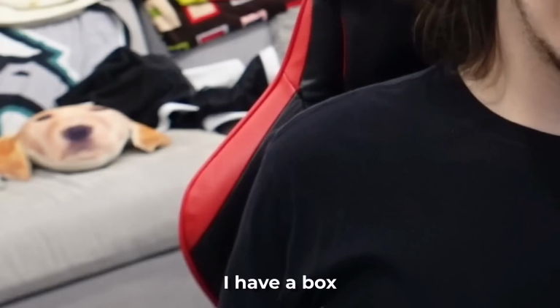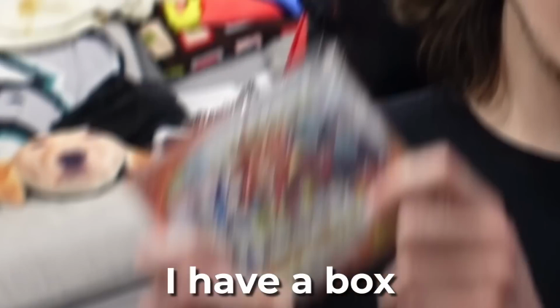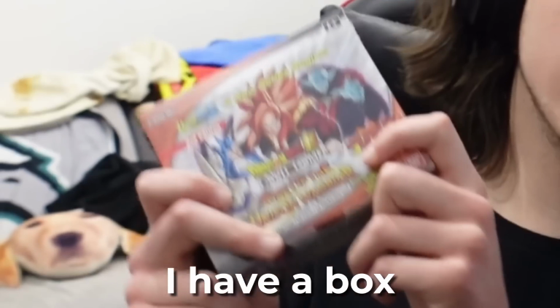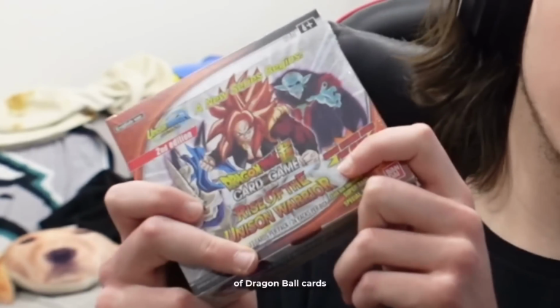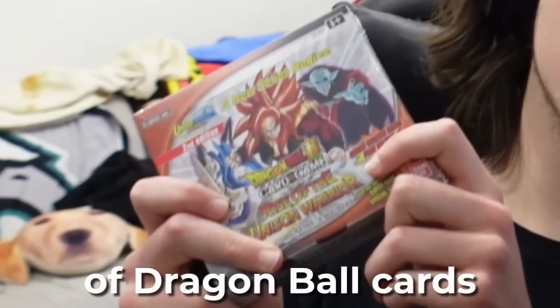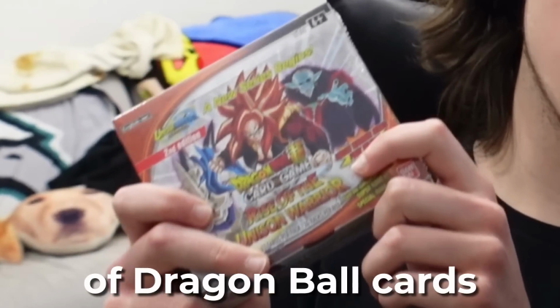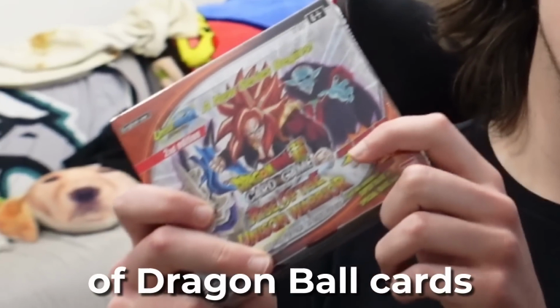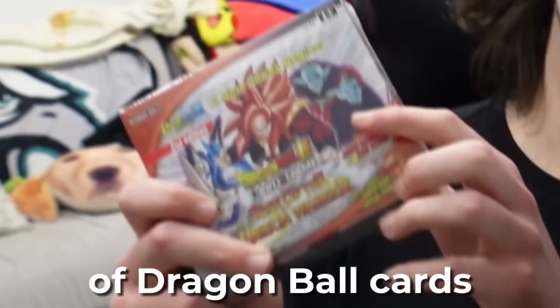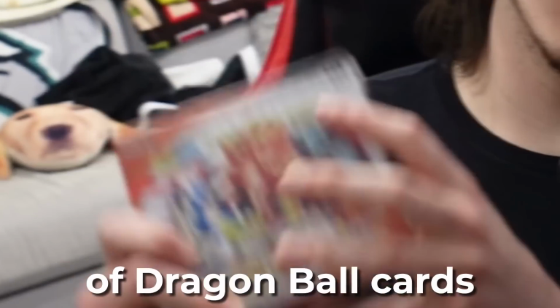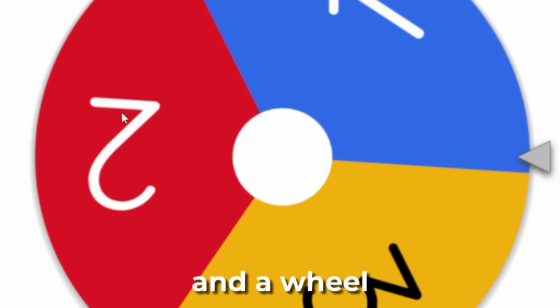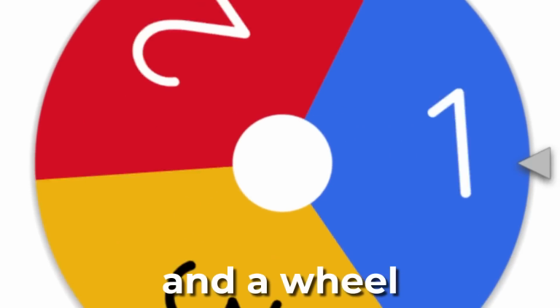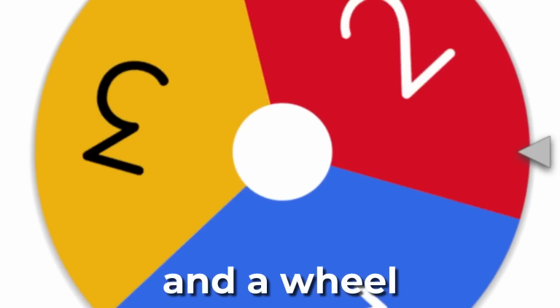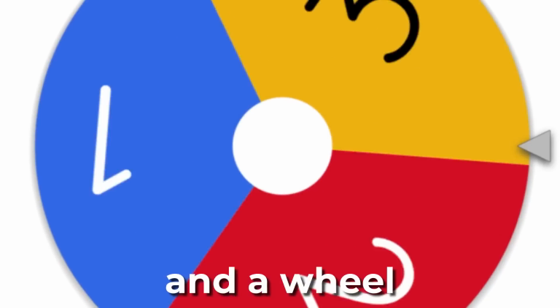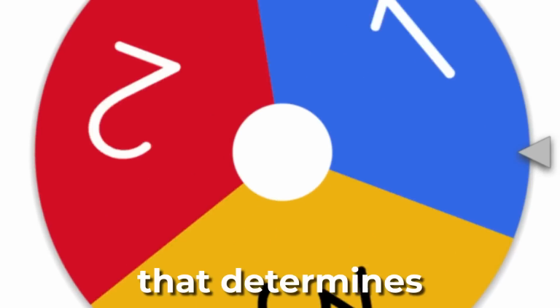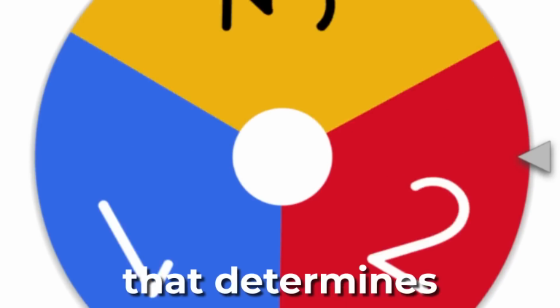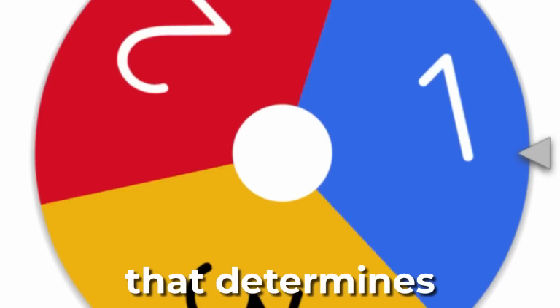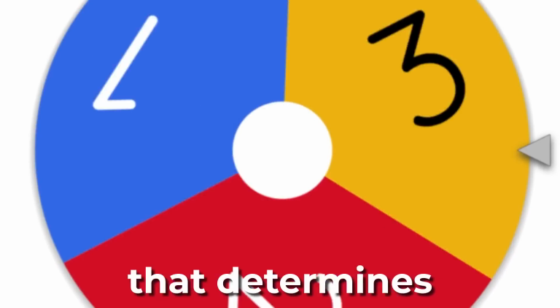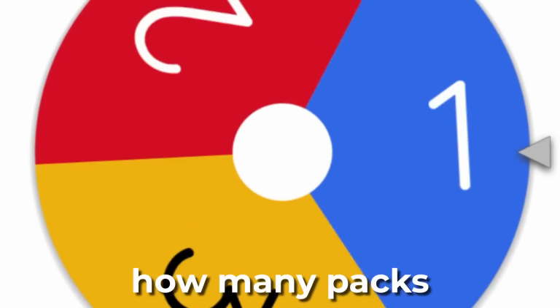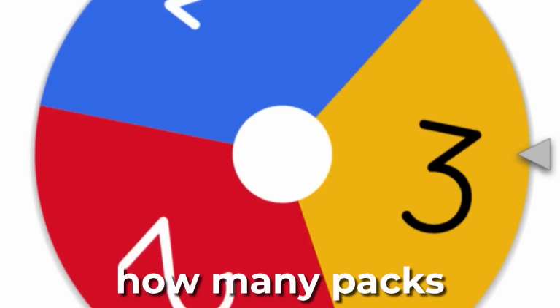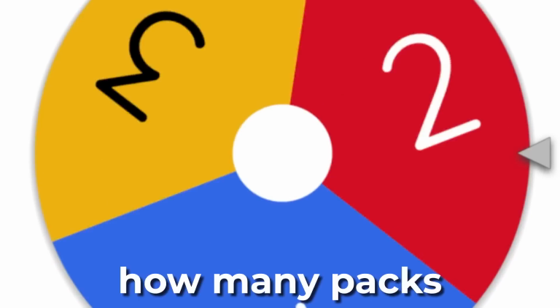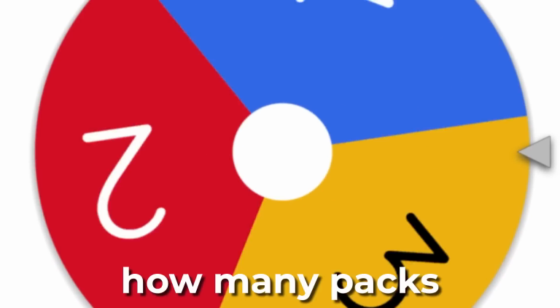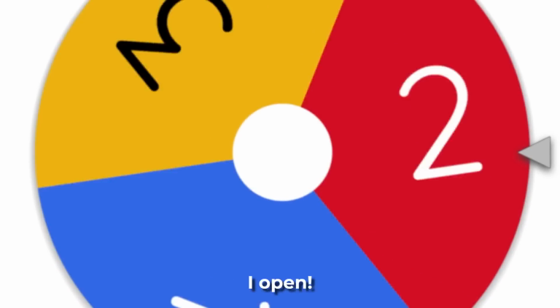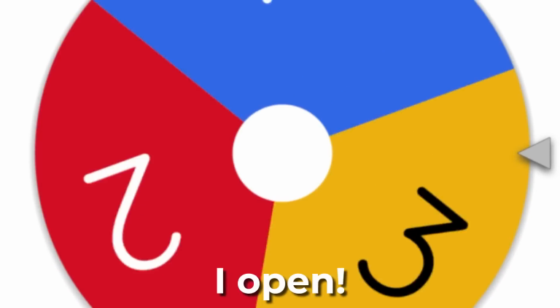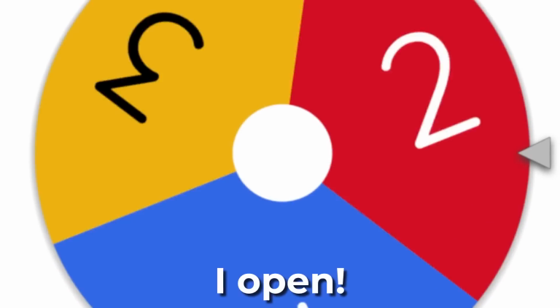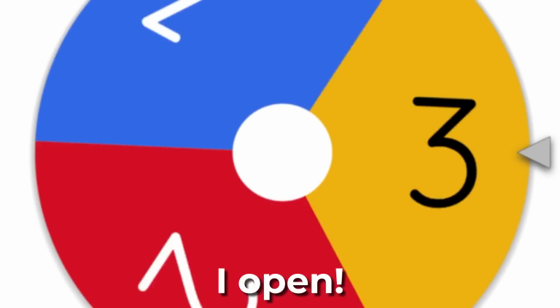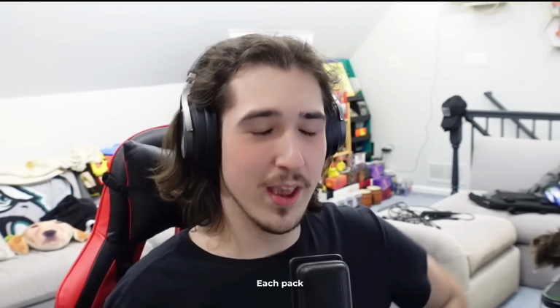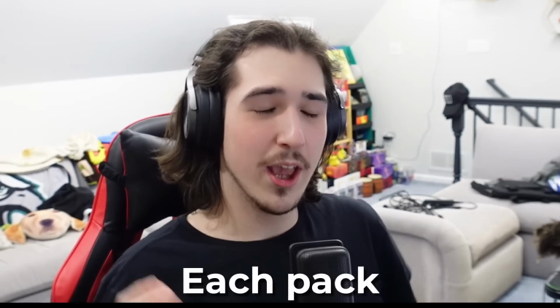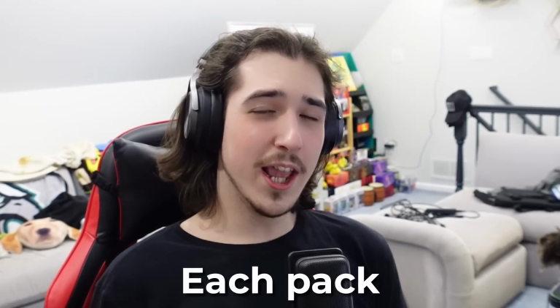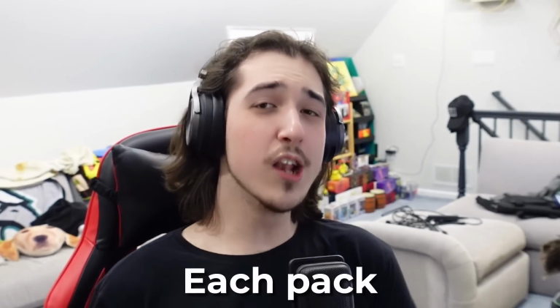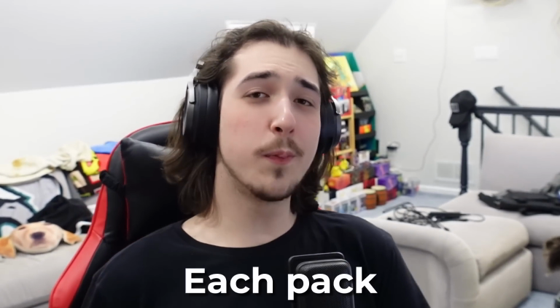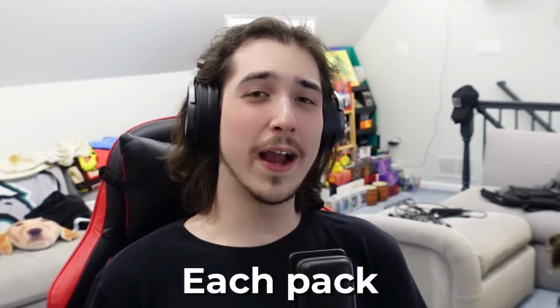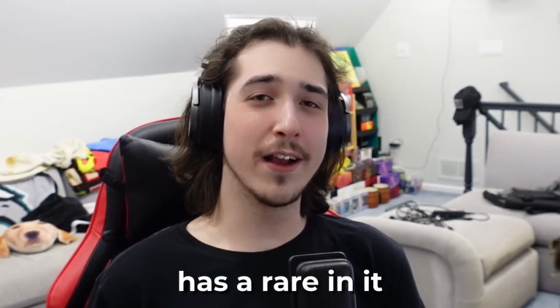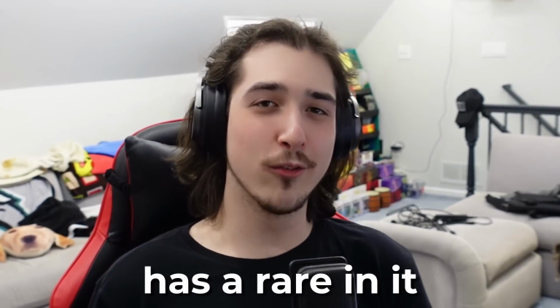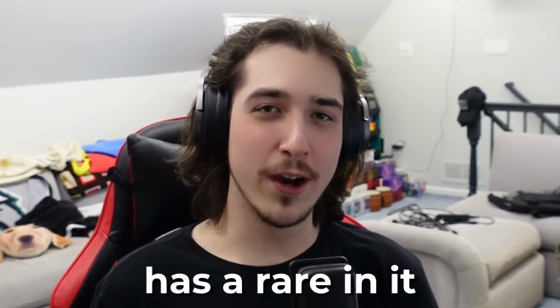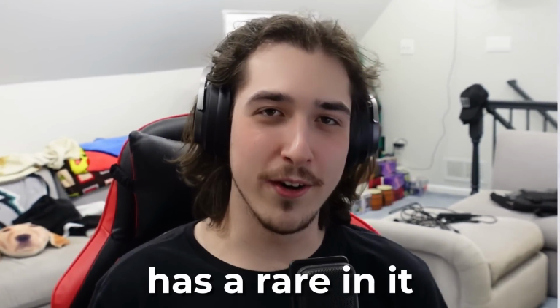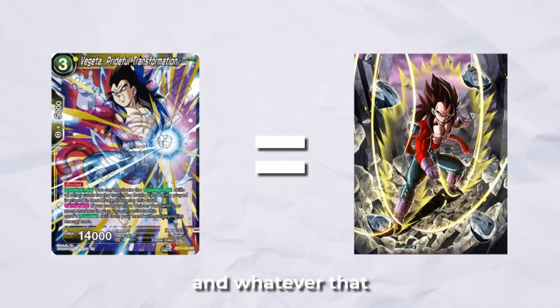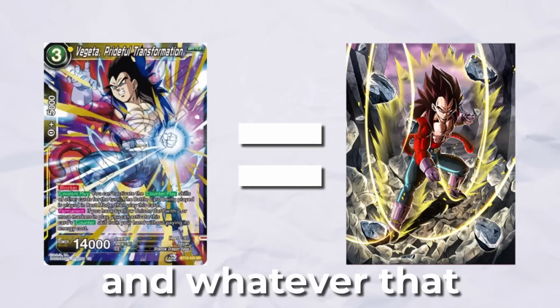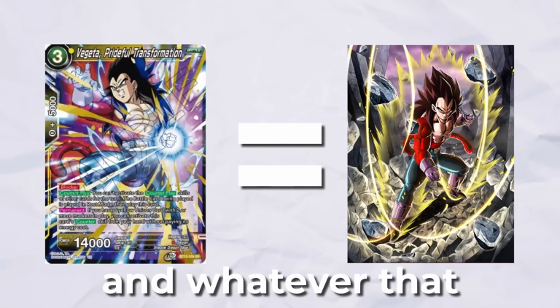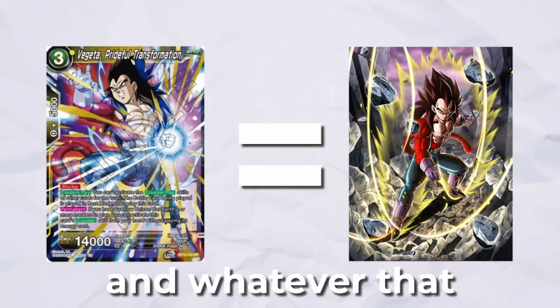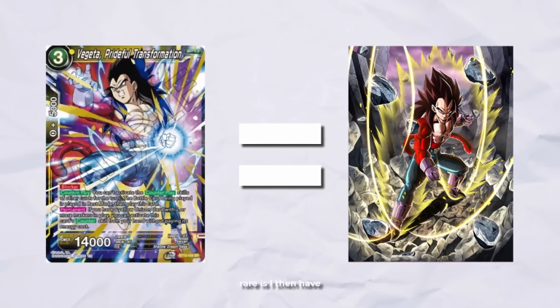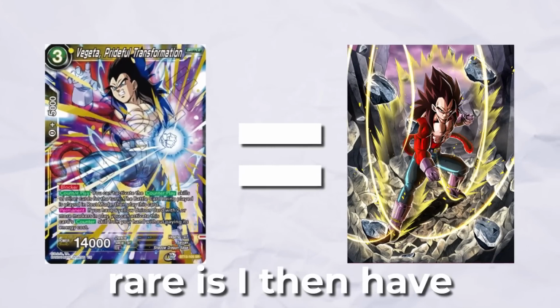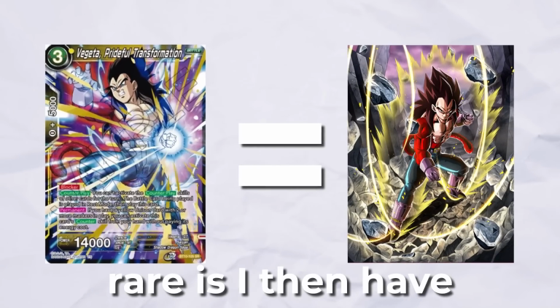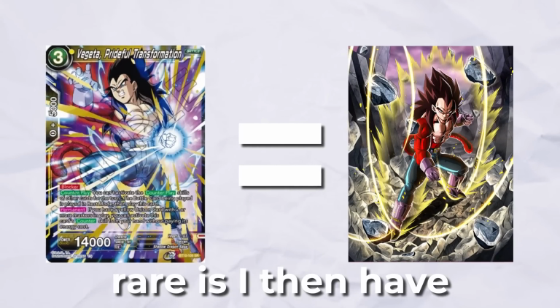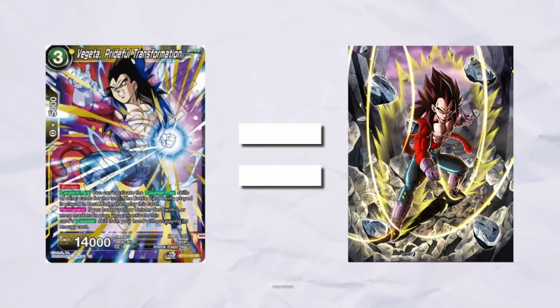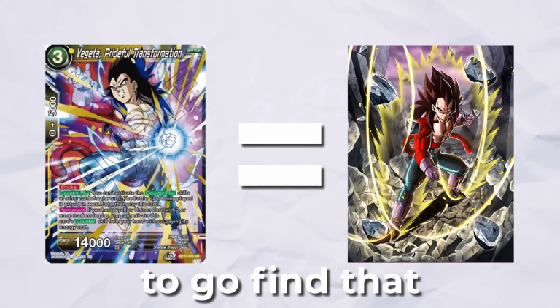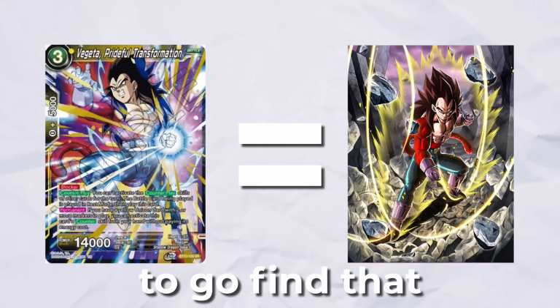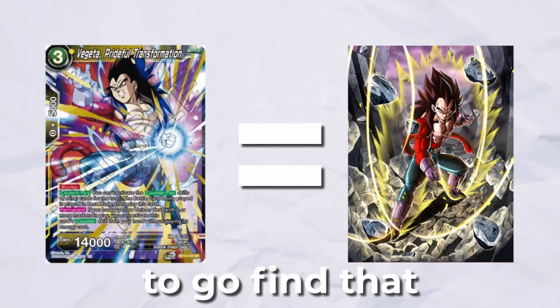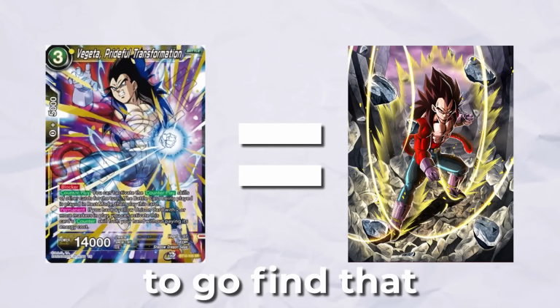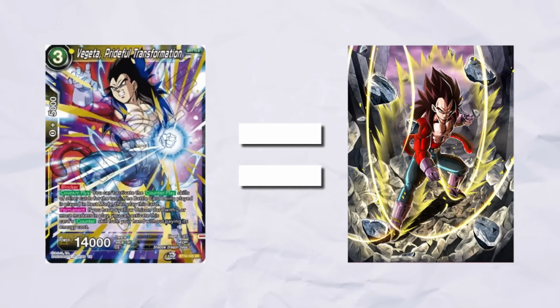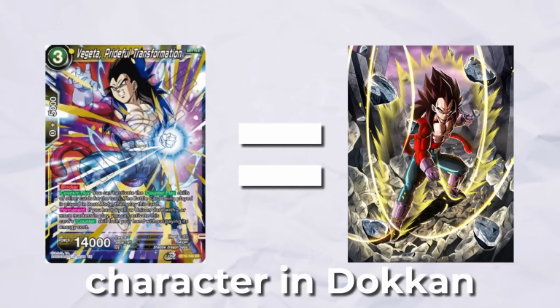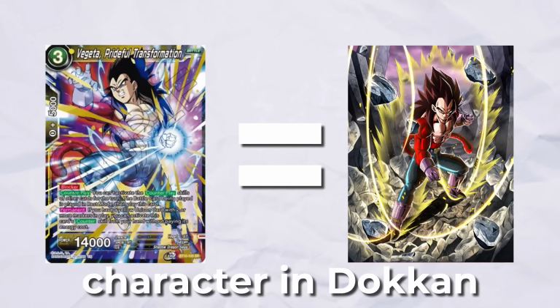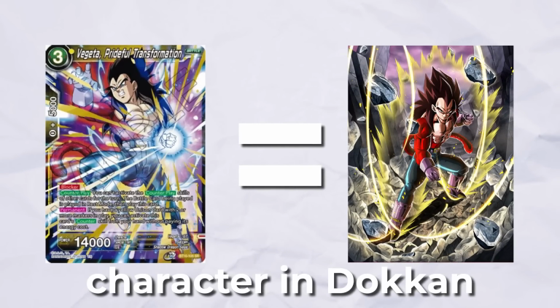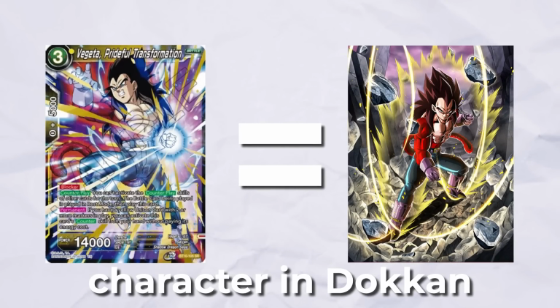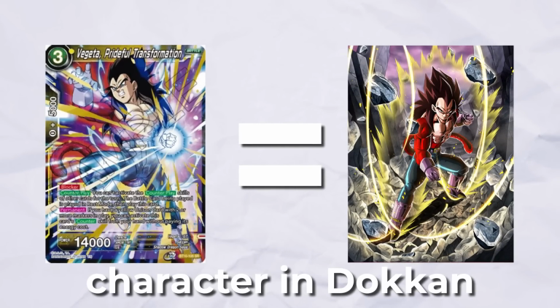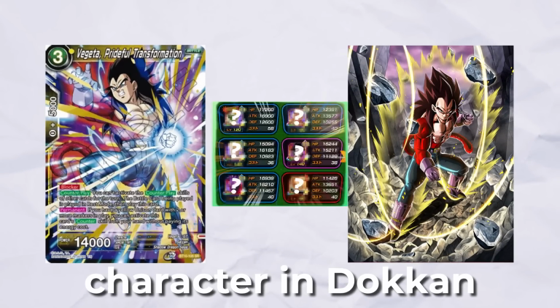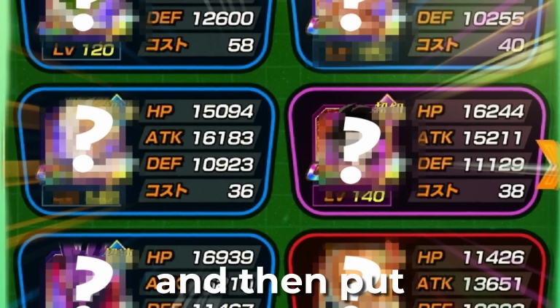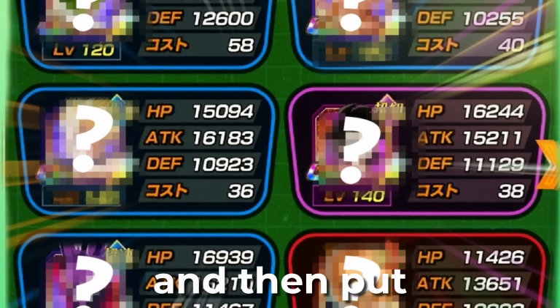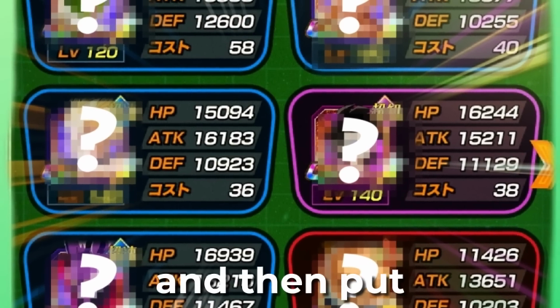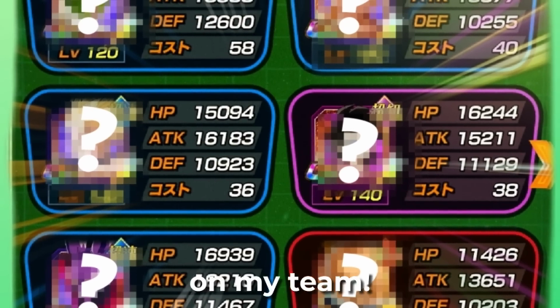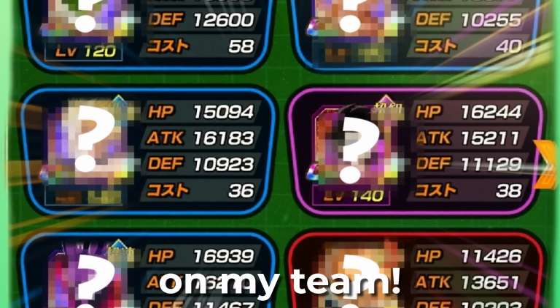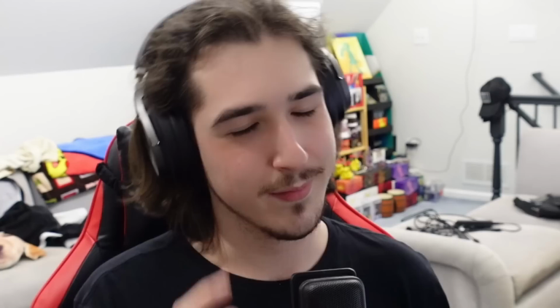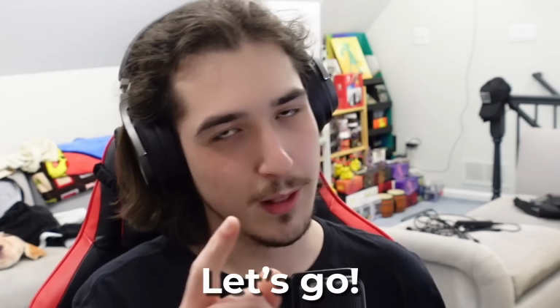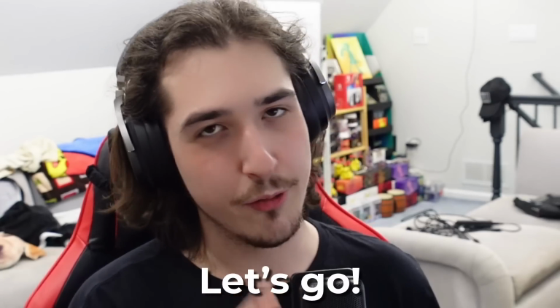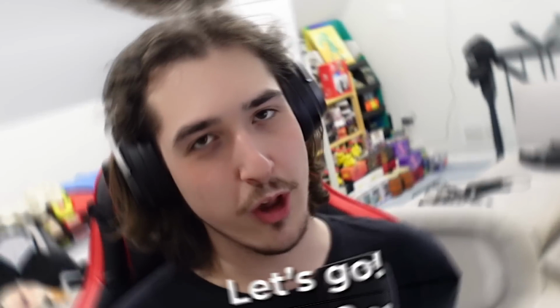I have a box of Dragon Ball cards and a wheel that determines how many packs I open. Each pack has a rare in it, and whatever that rare is, I have to go find that character in Dokkan and put it on my team. Let's go.